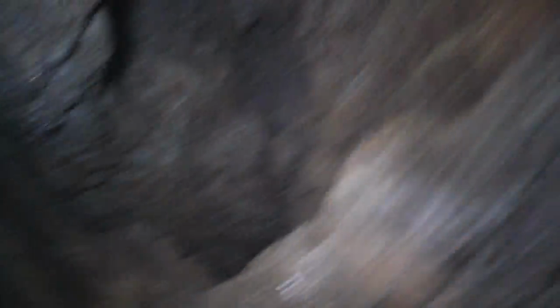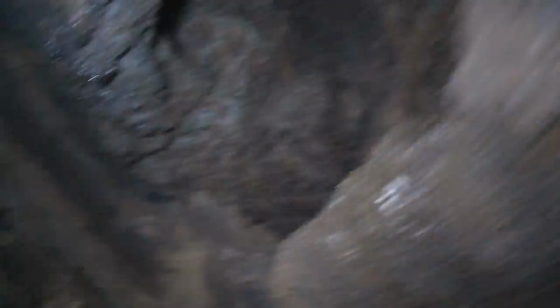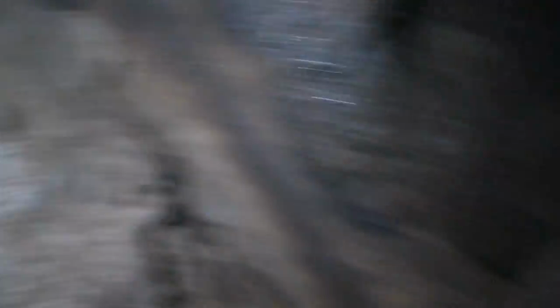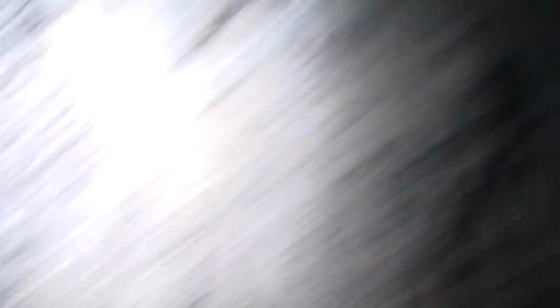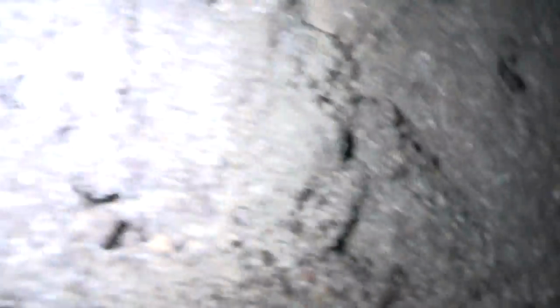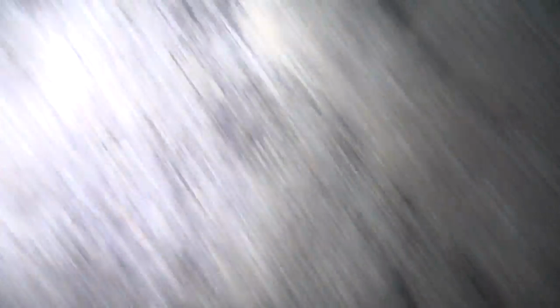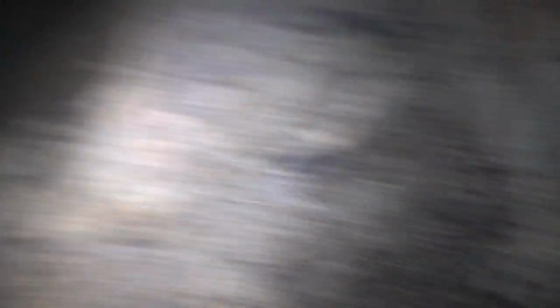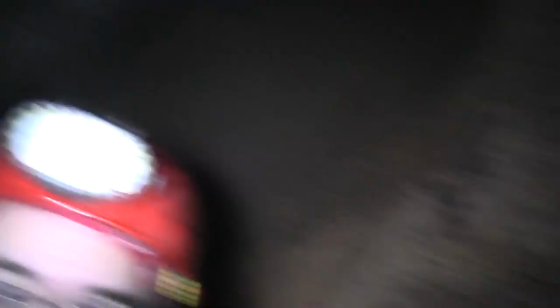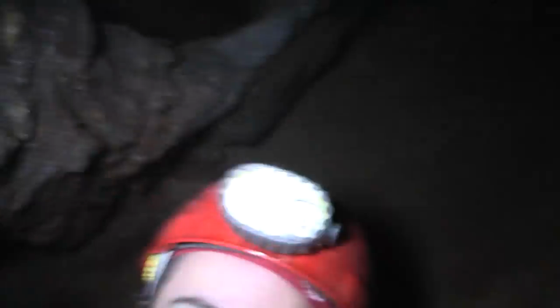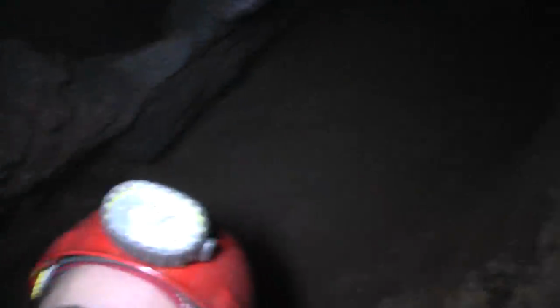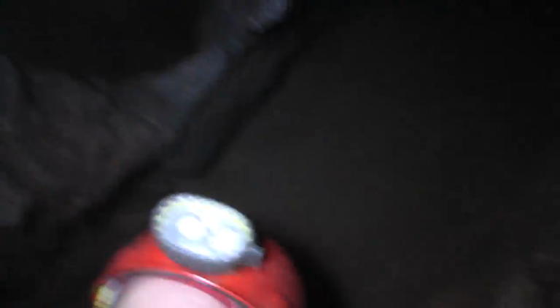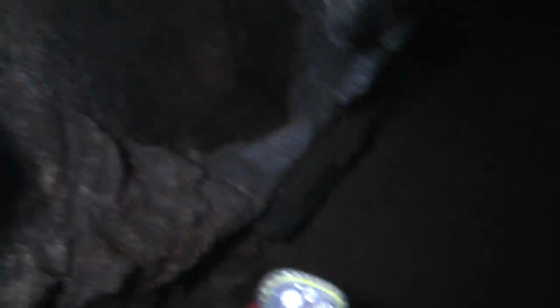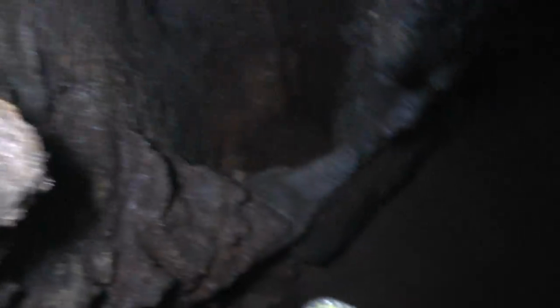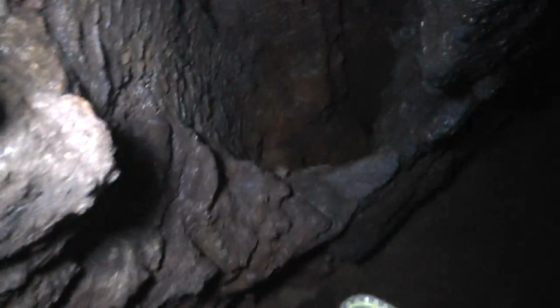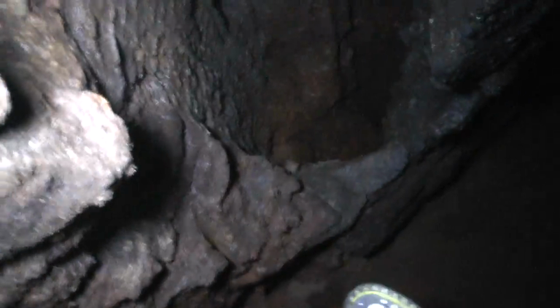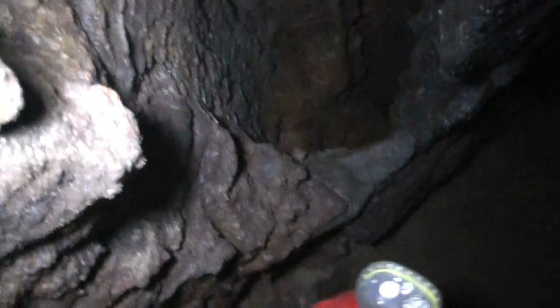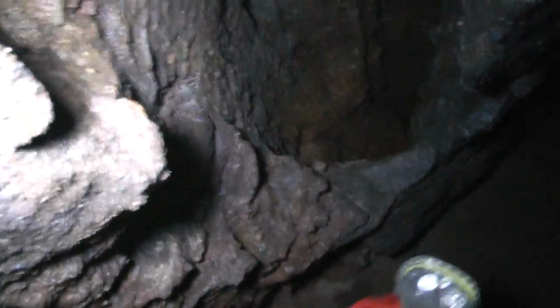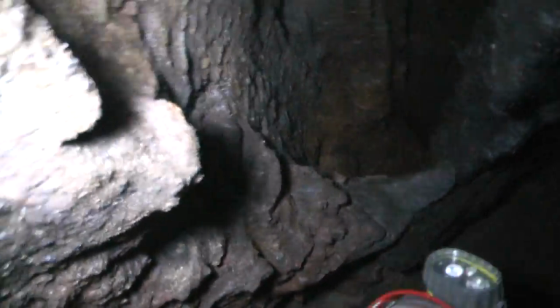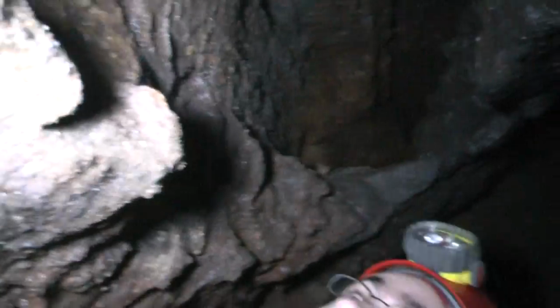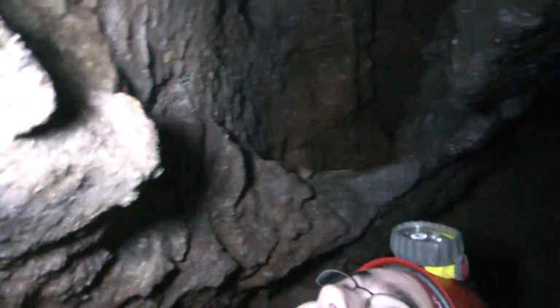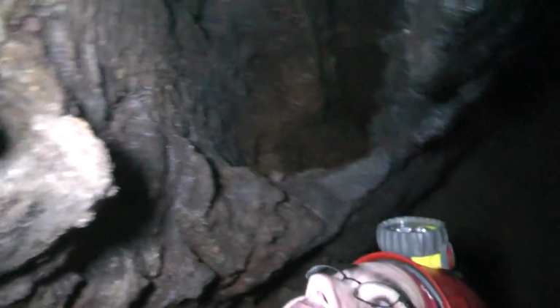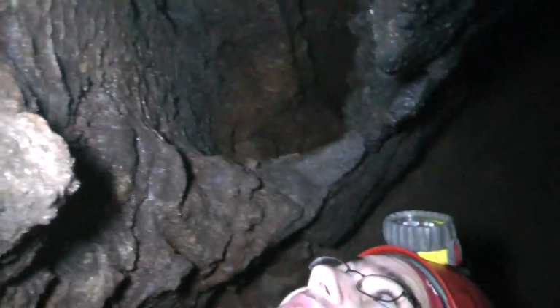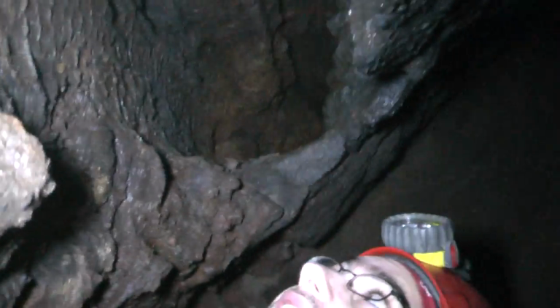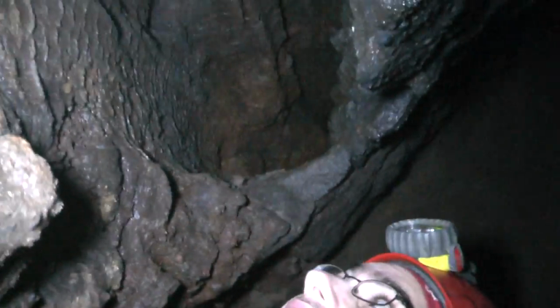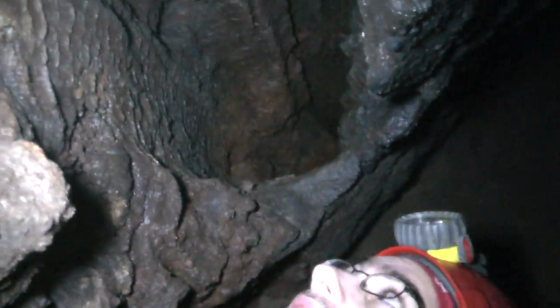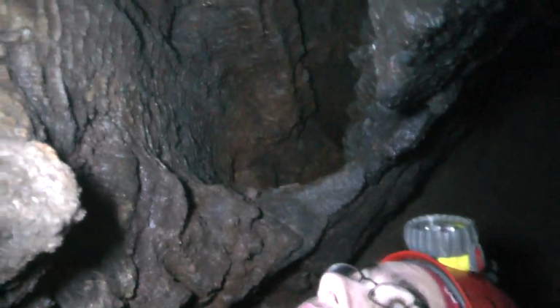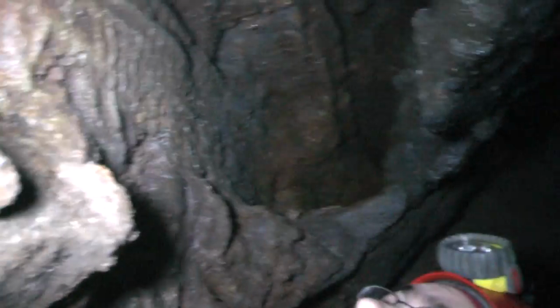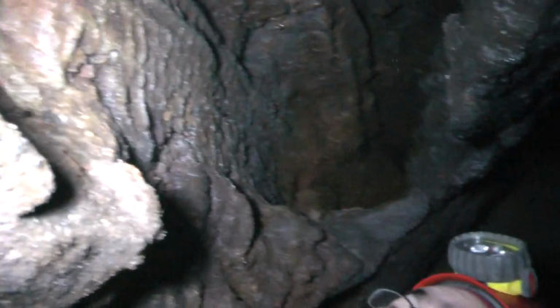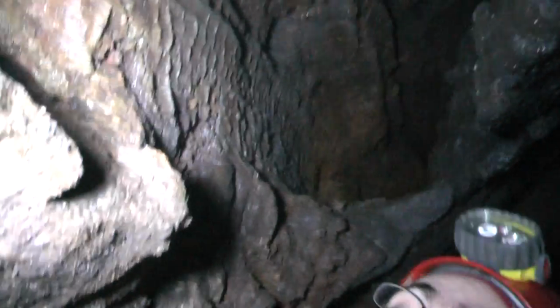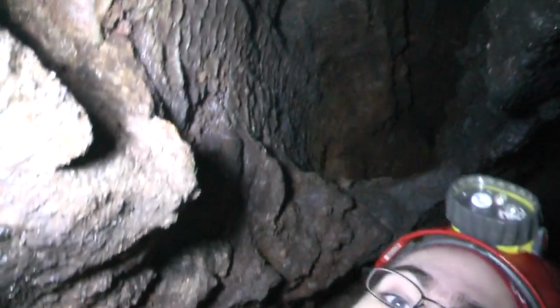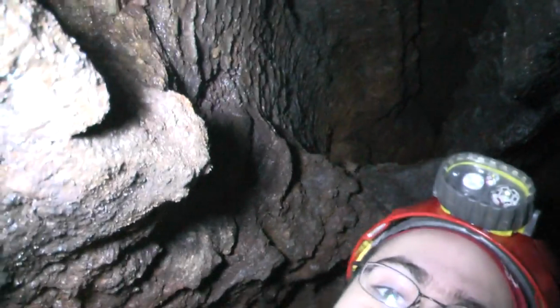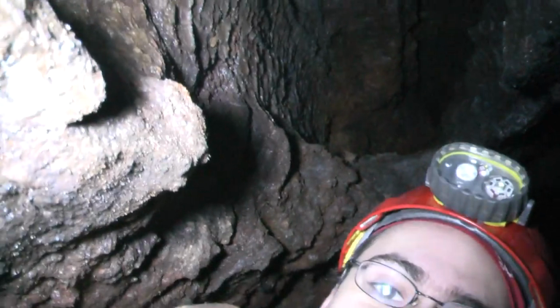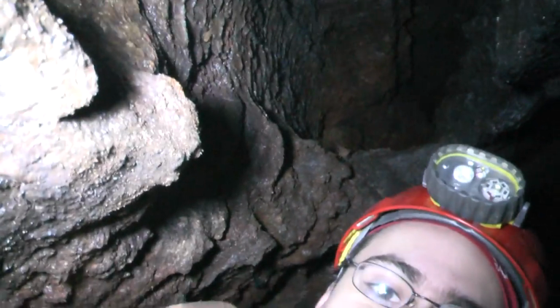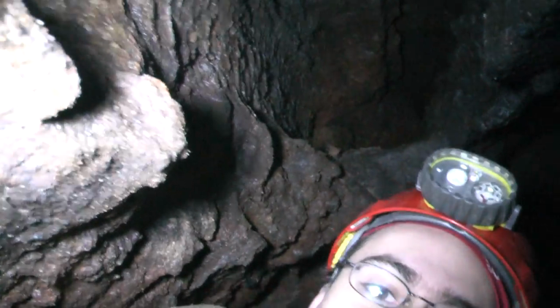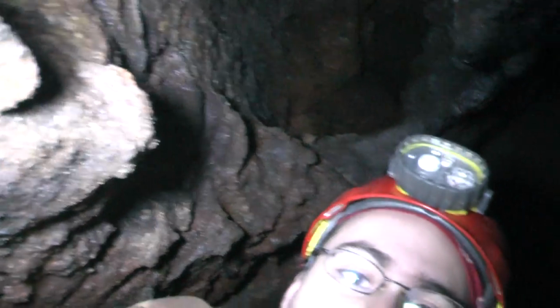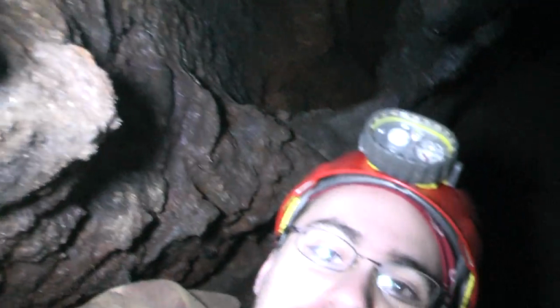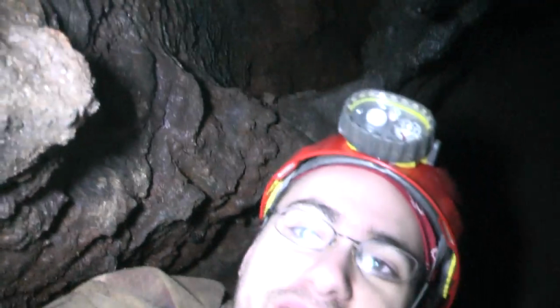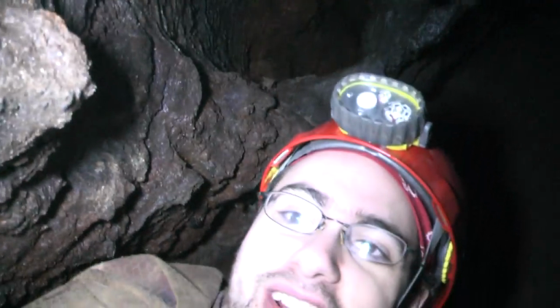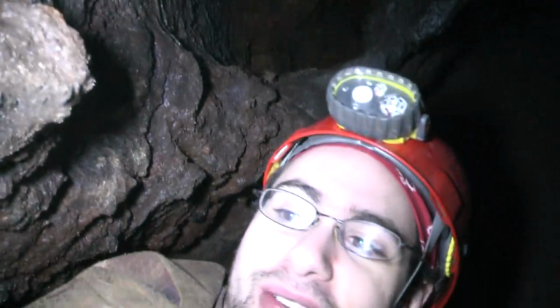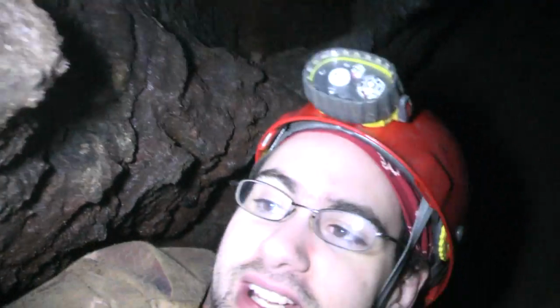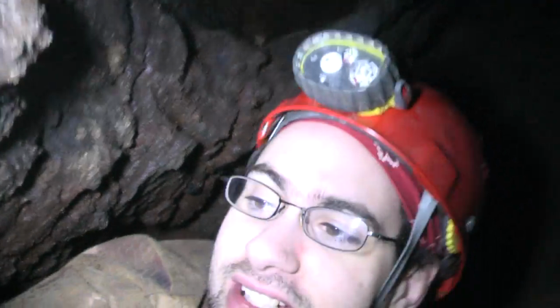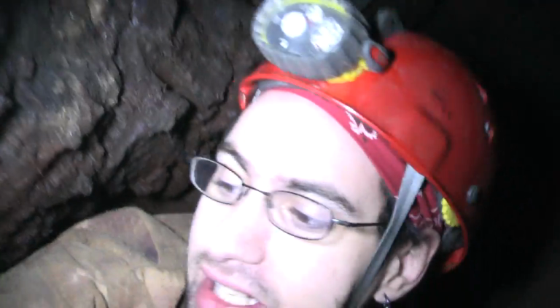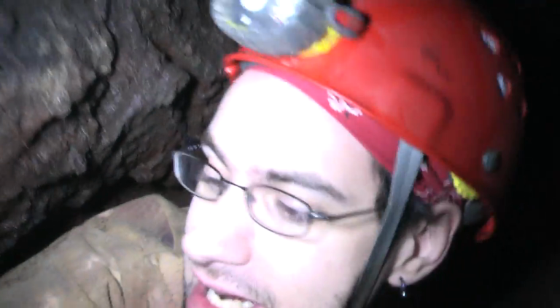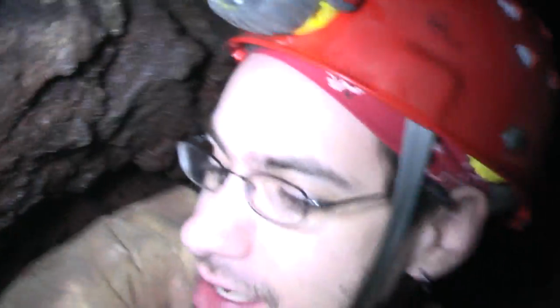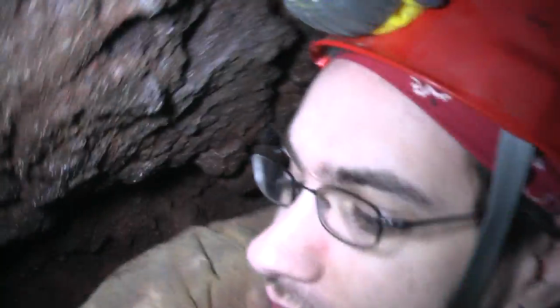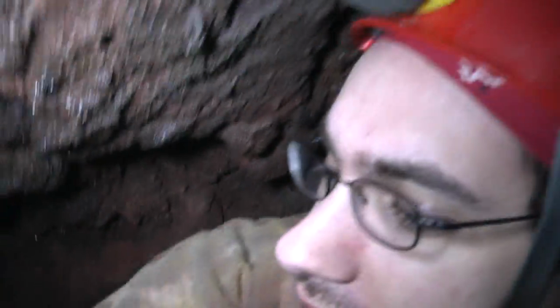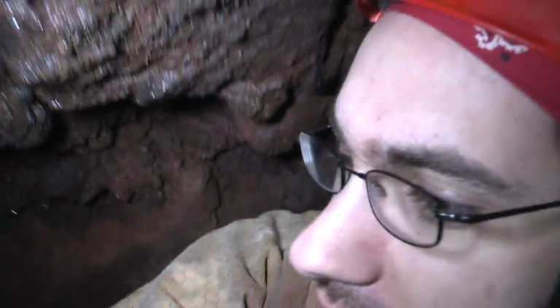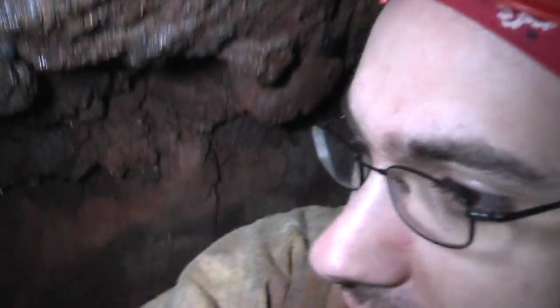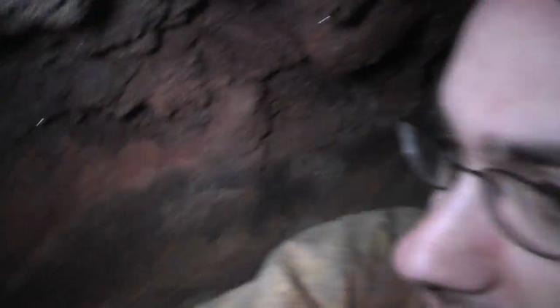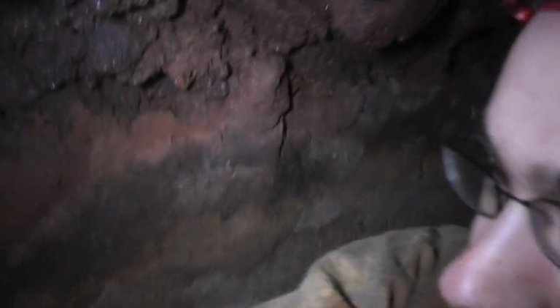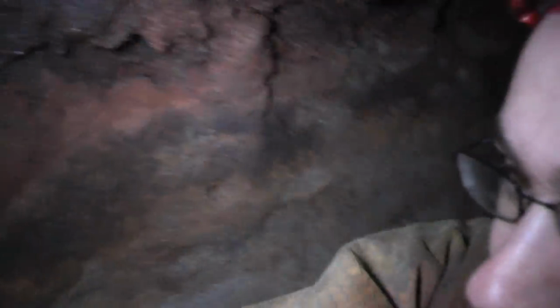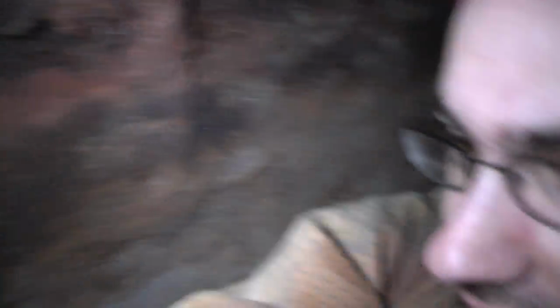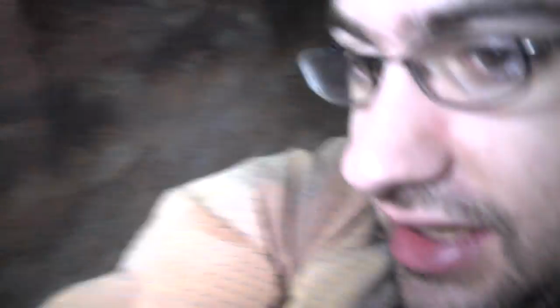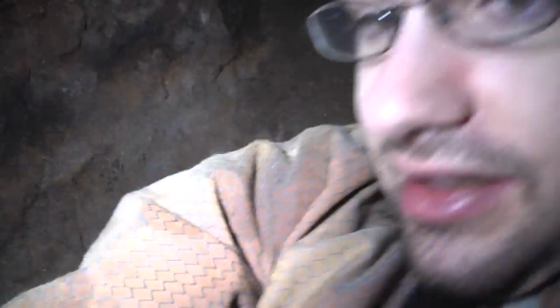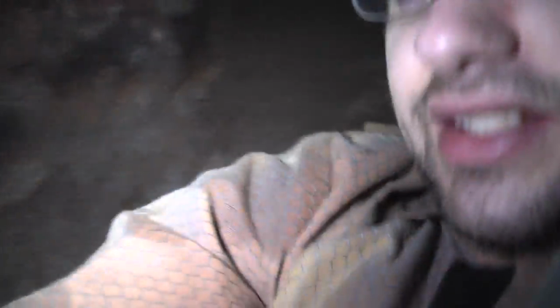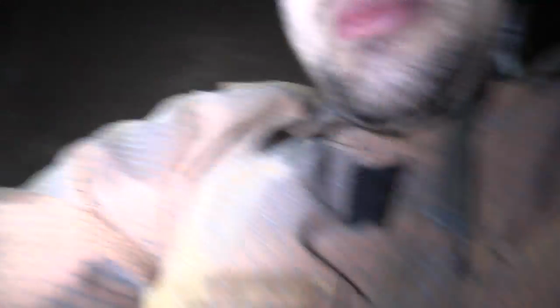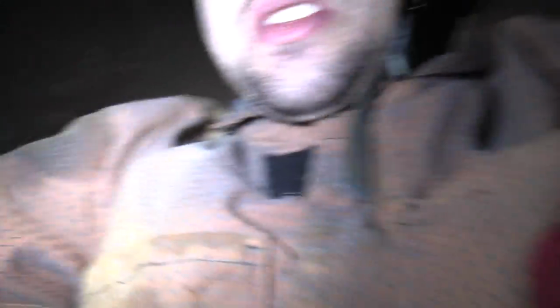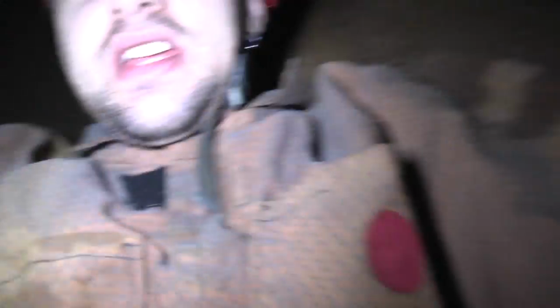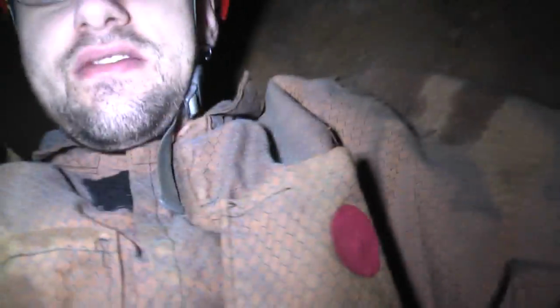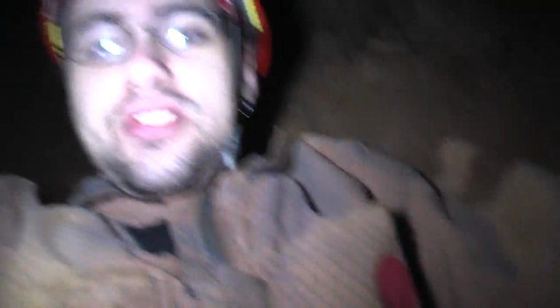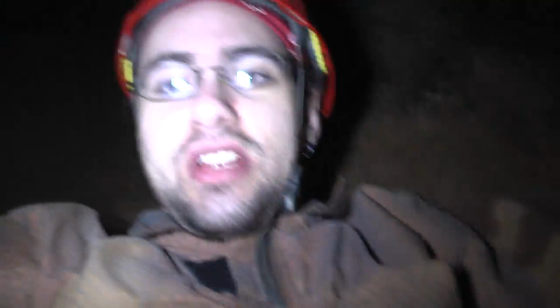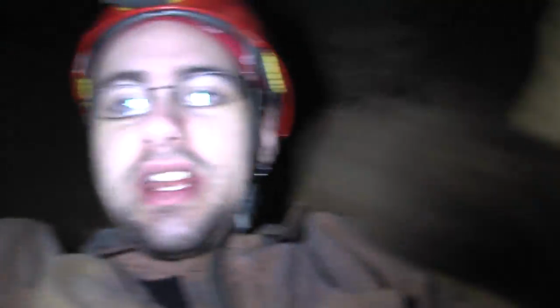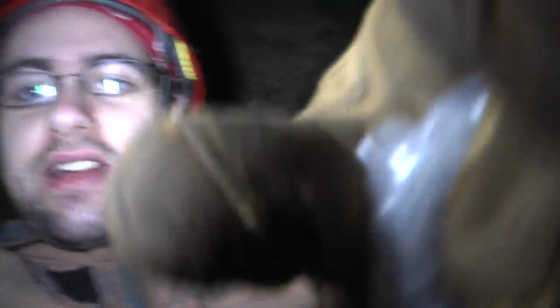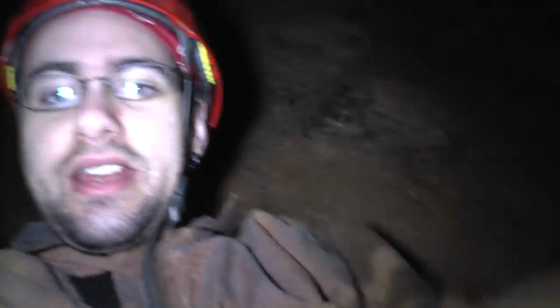Amazing. Tree molds. I'm going to get out of the way and let some other cavers check it out.